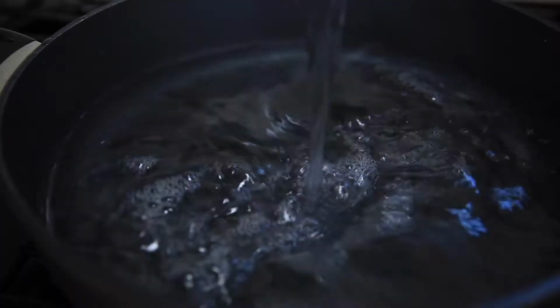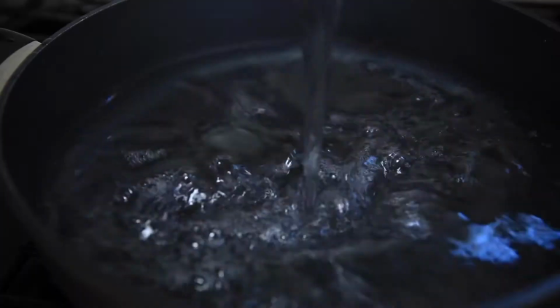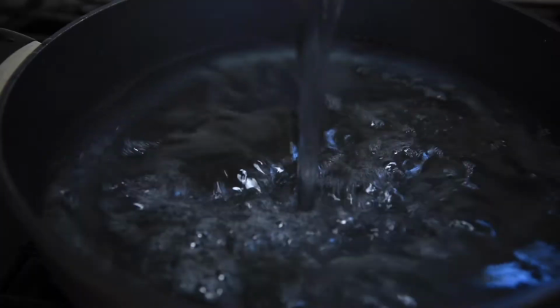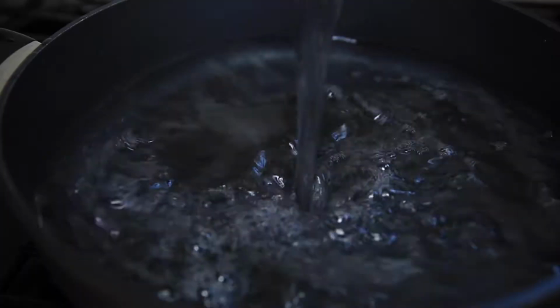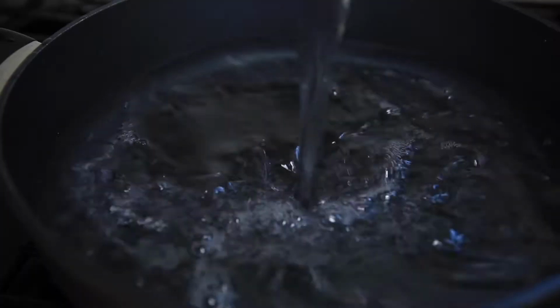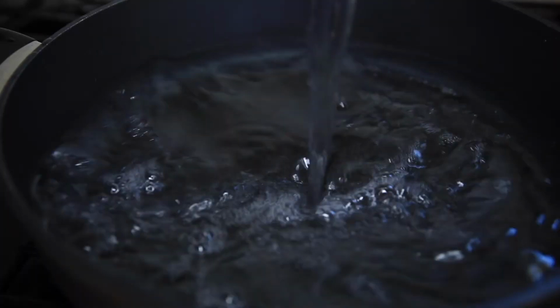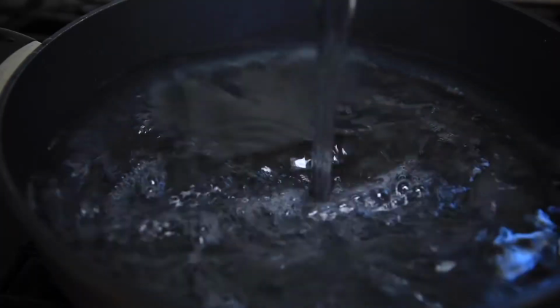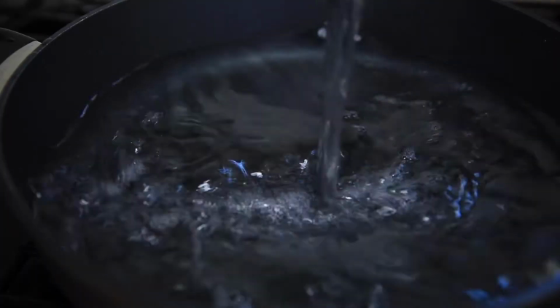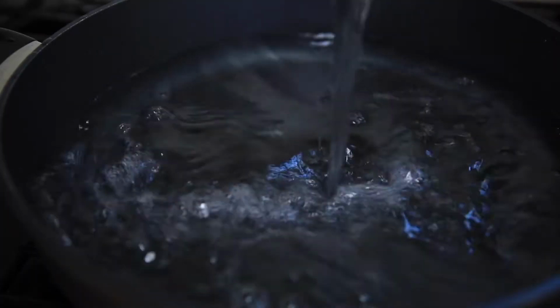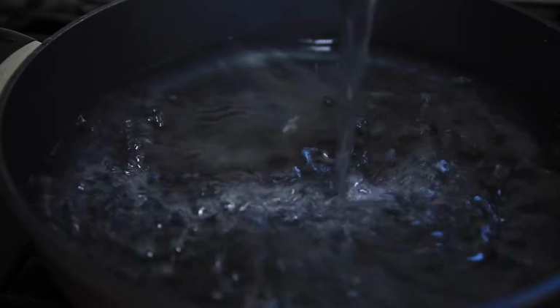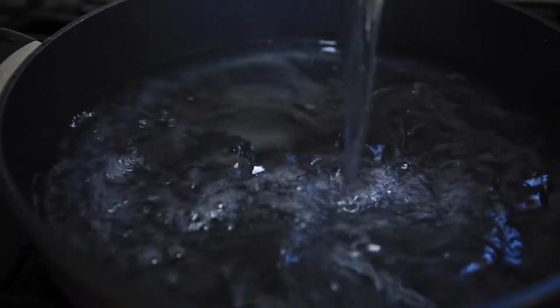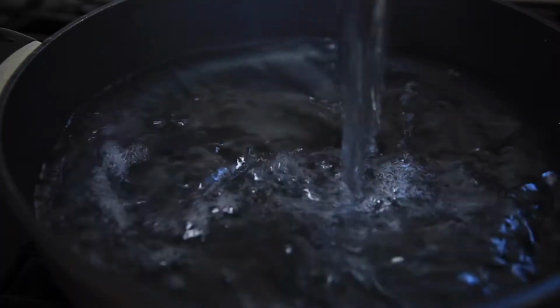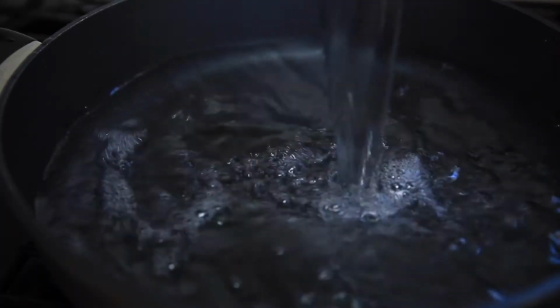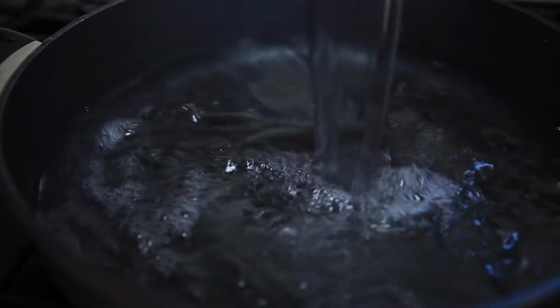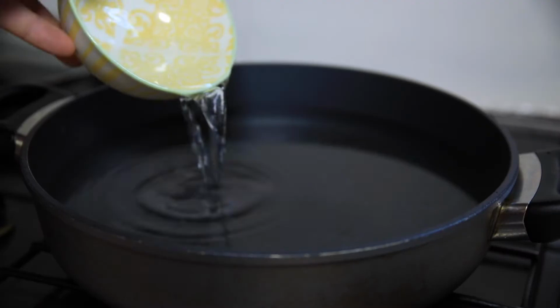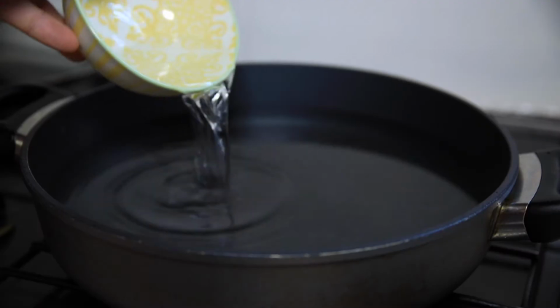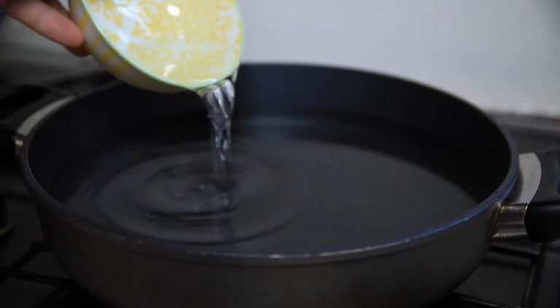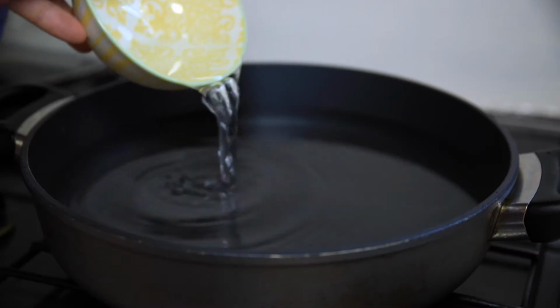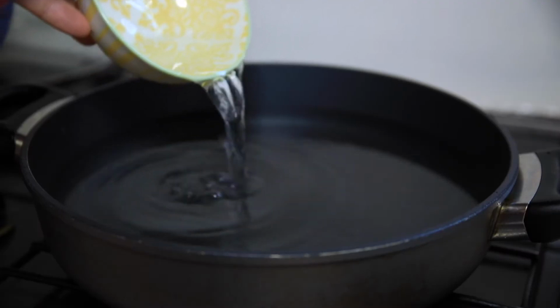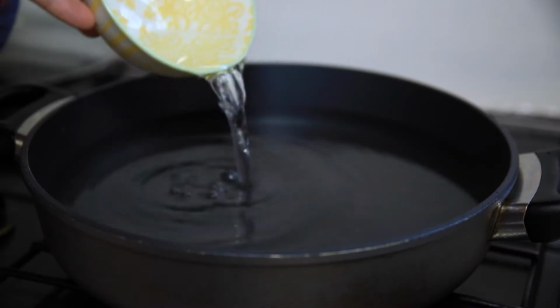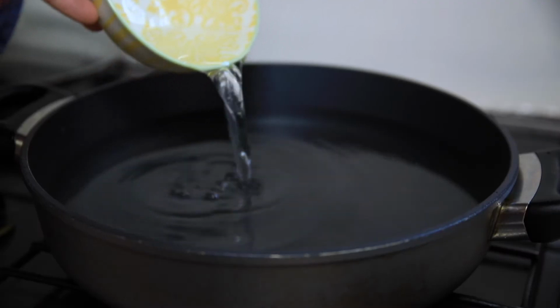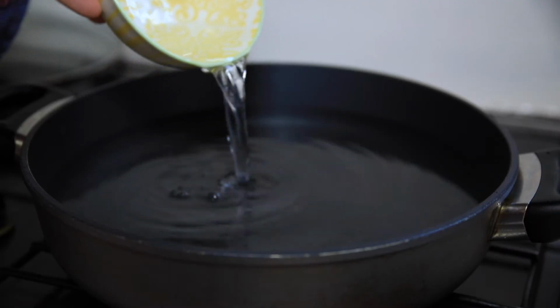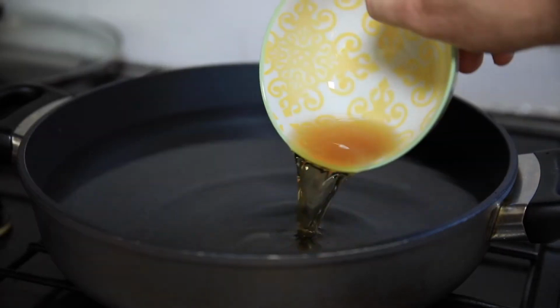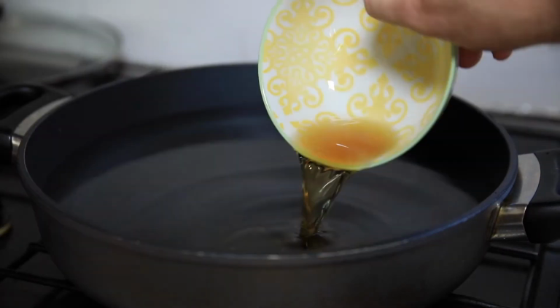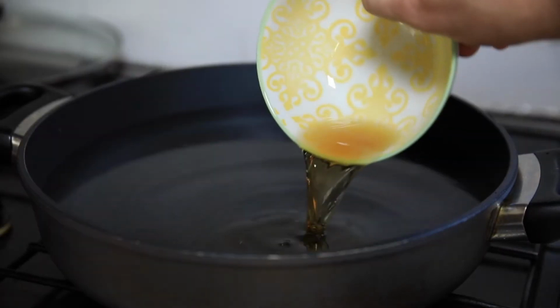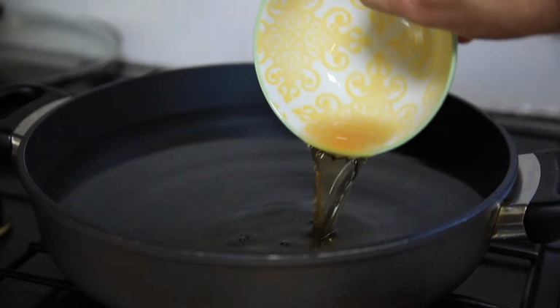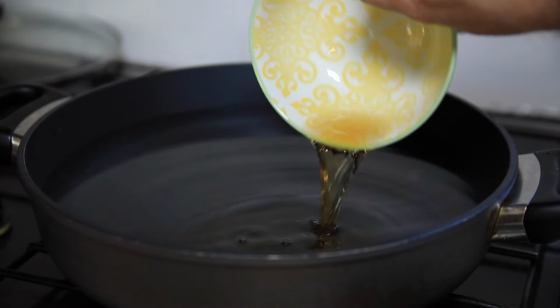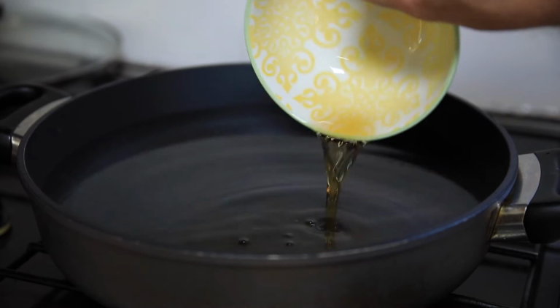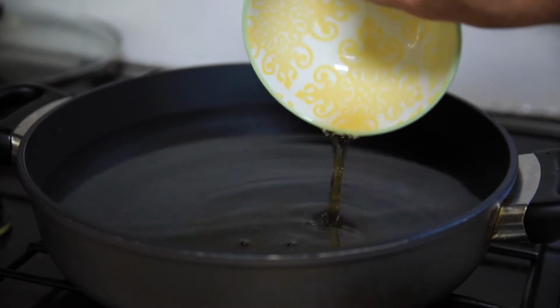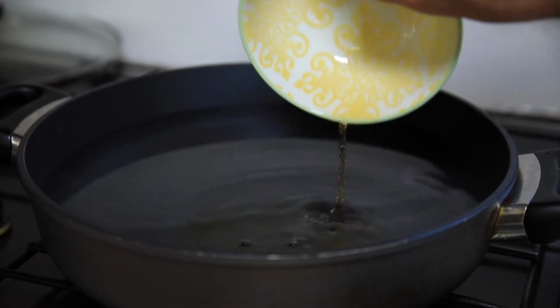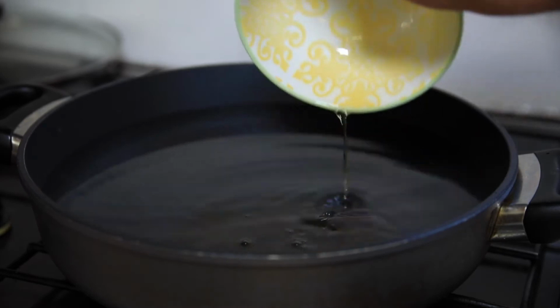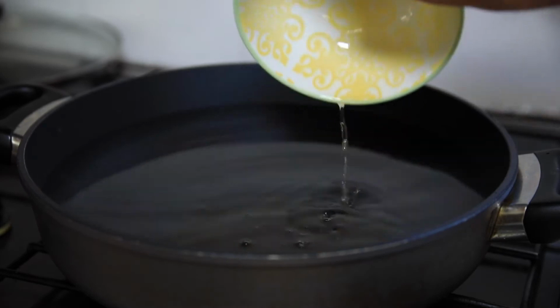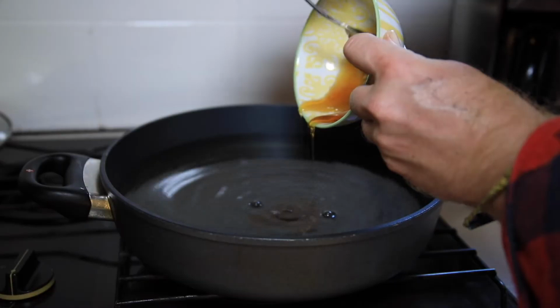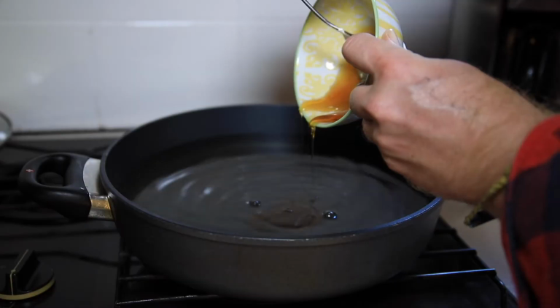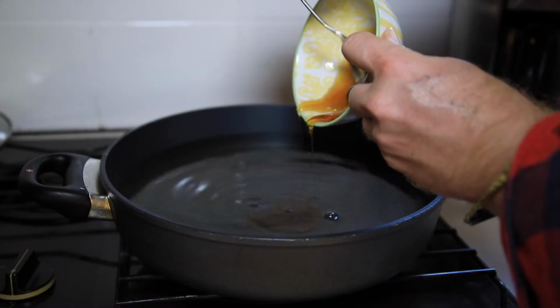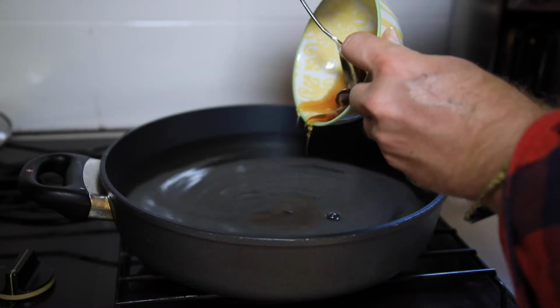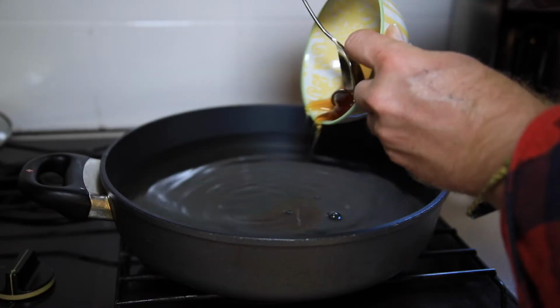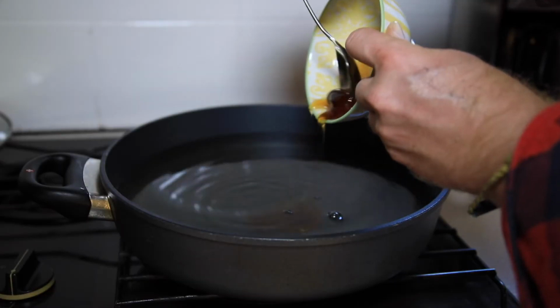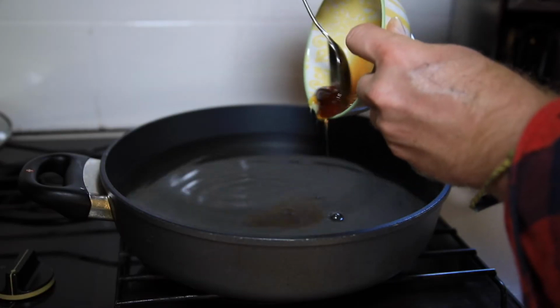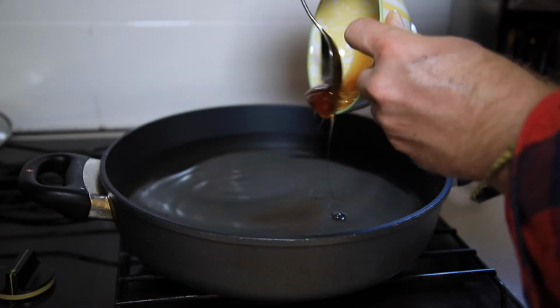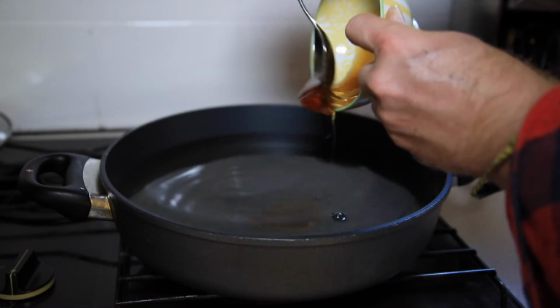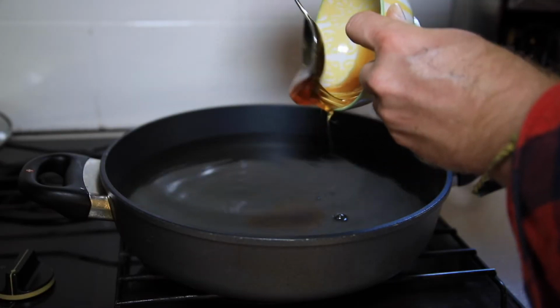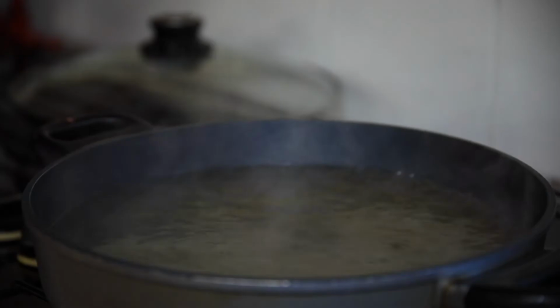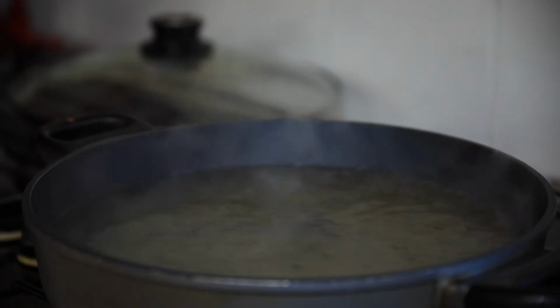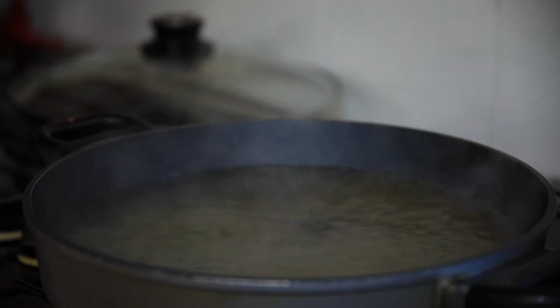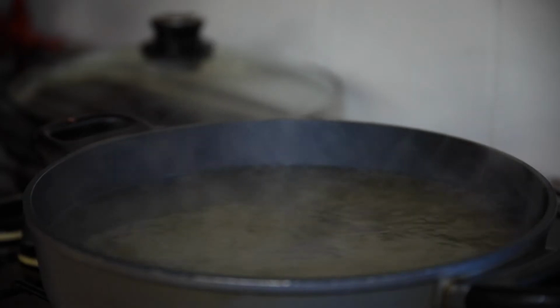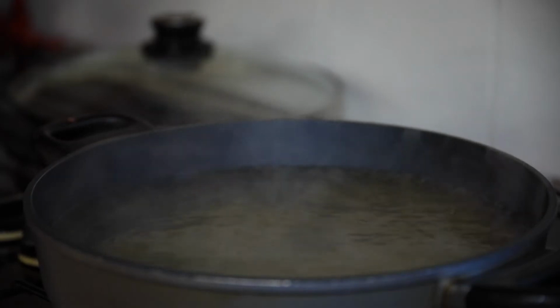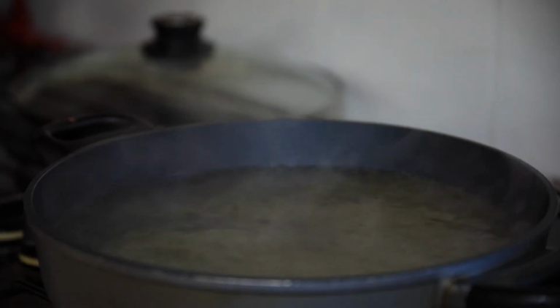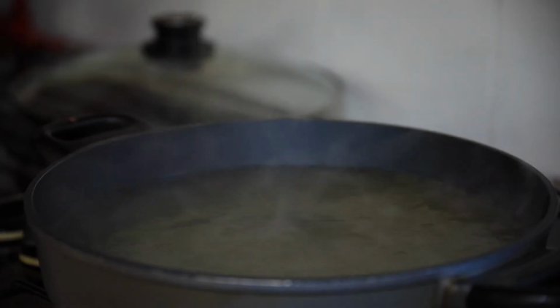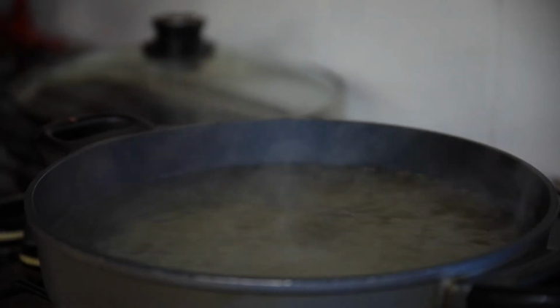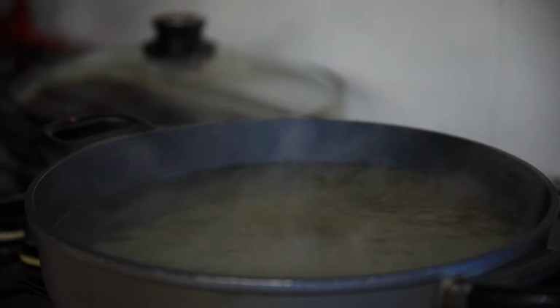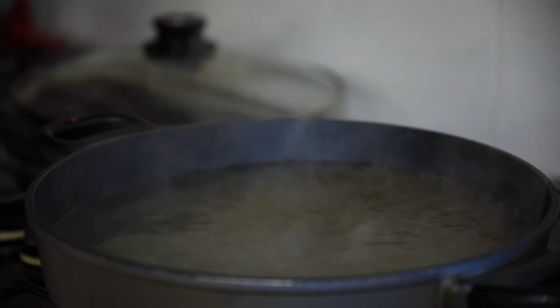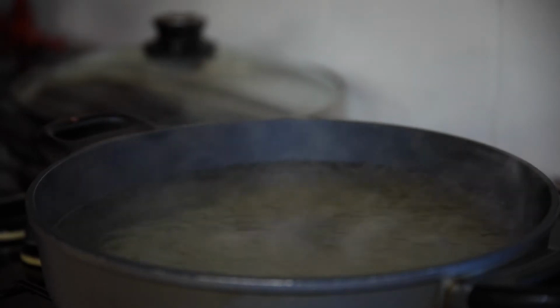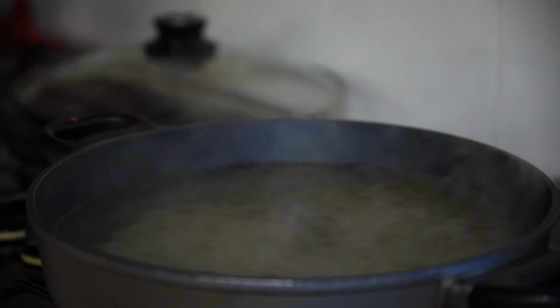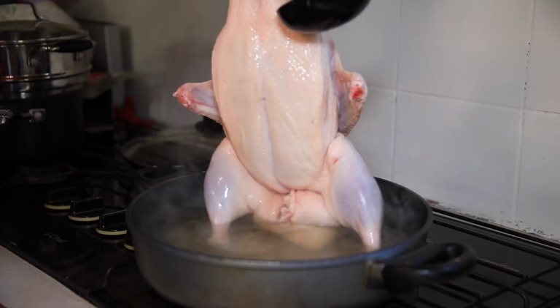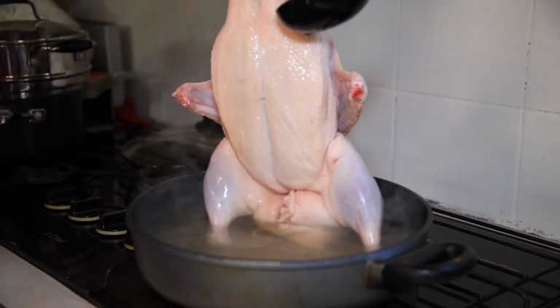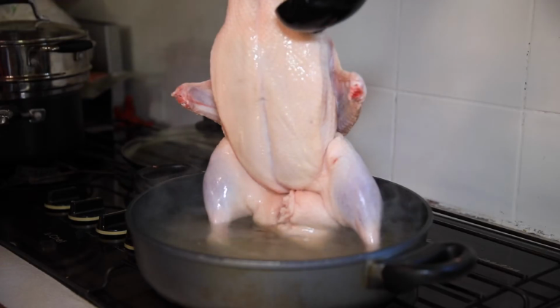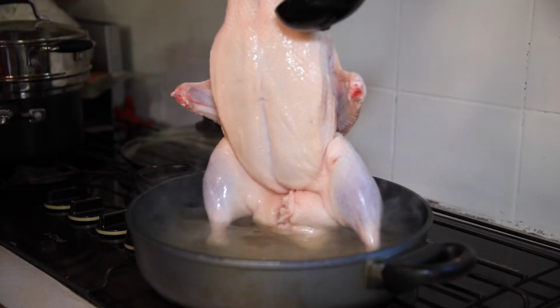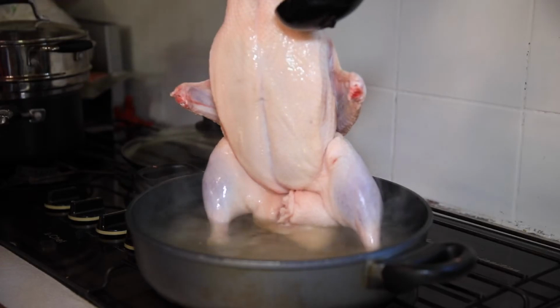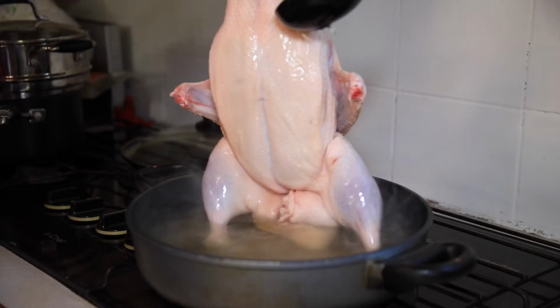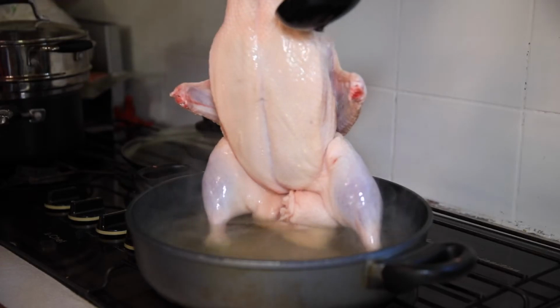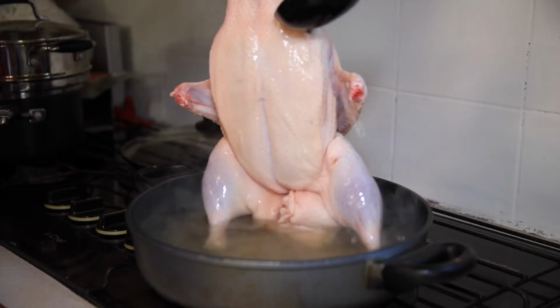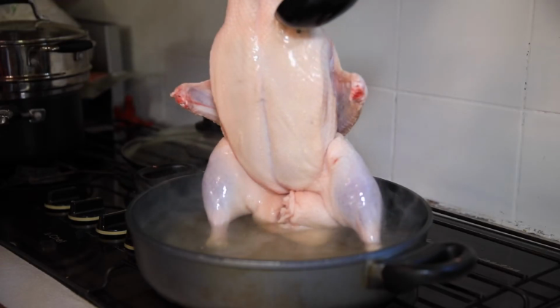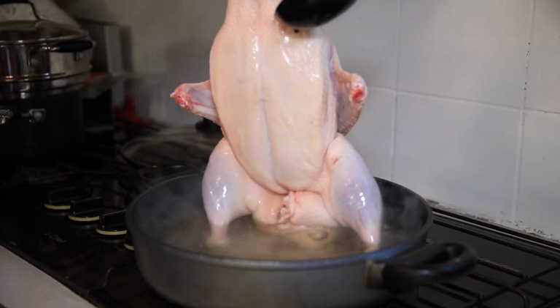Add water, white vinegar, Shaoxing wine, rice syrup, bring to a simmer, then bathe the duck with the boiling liquid.